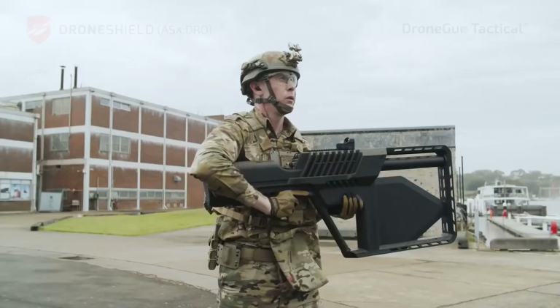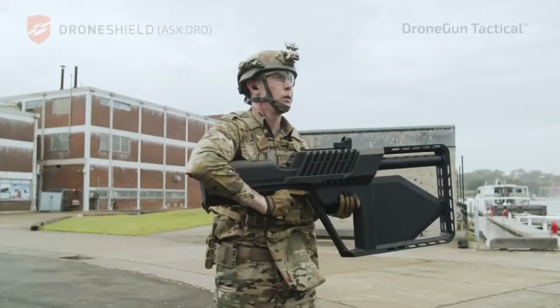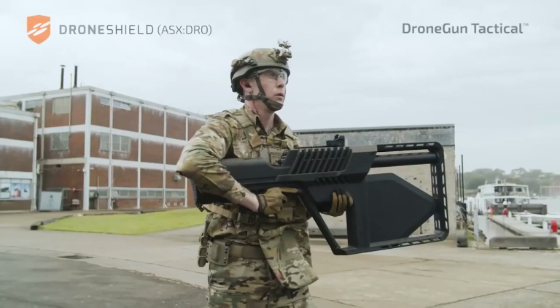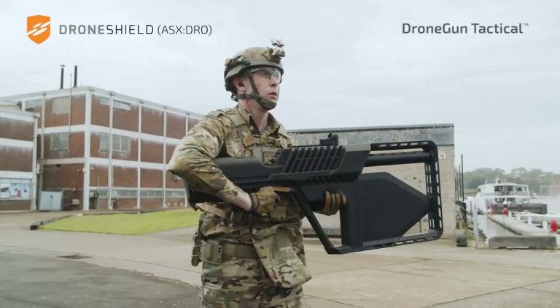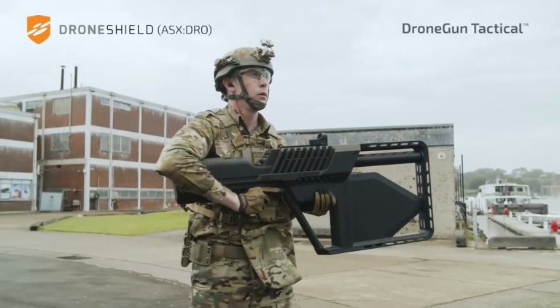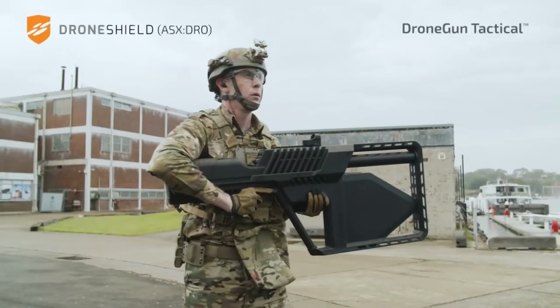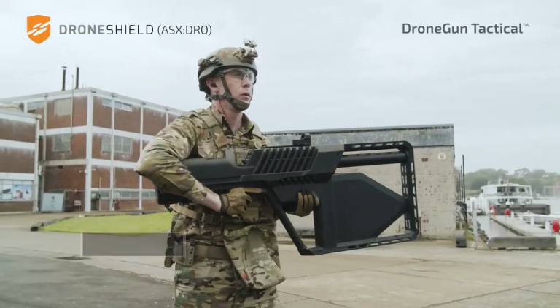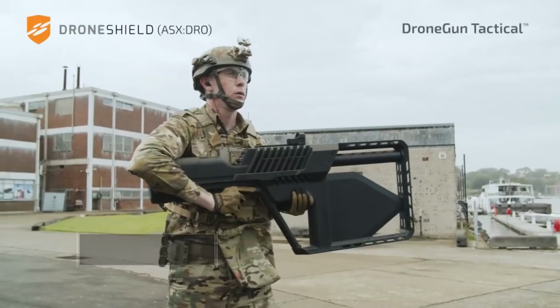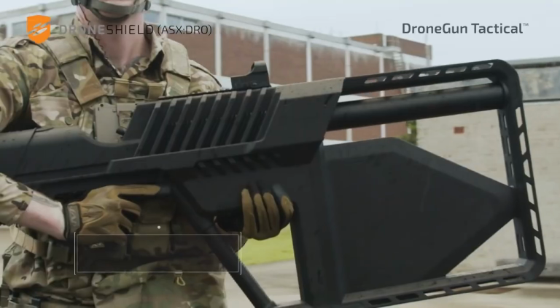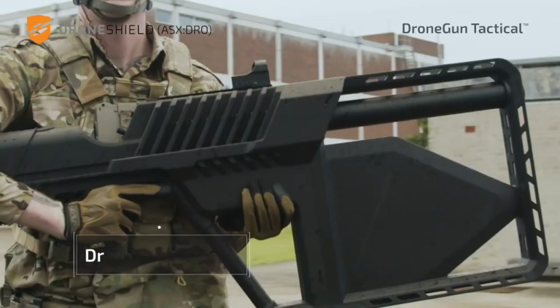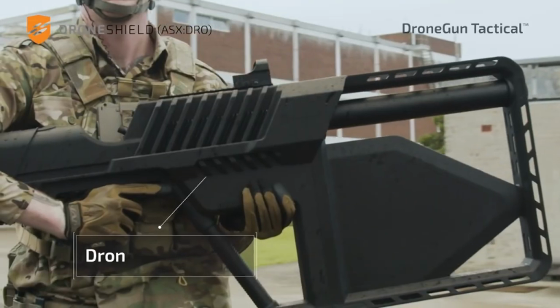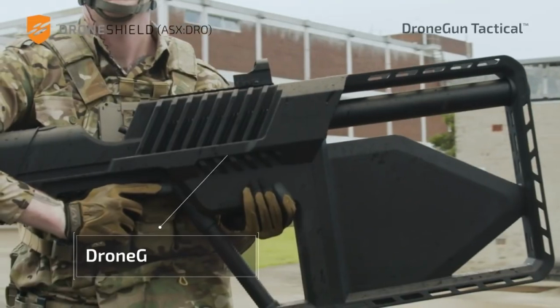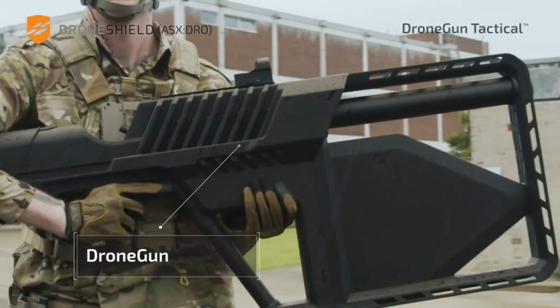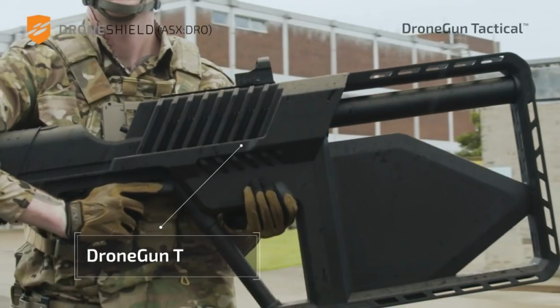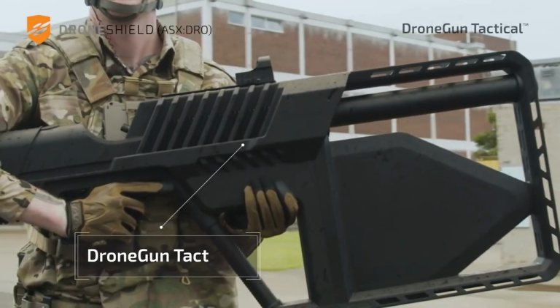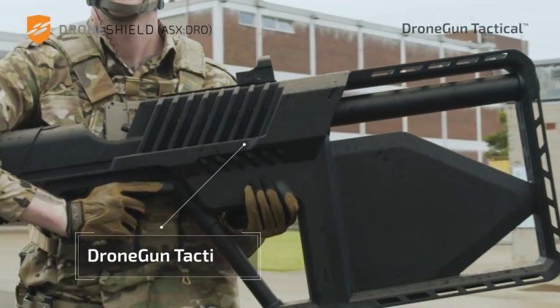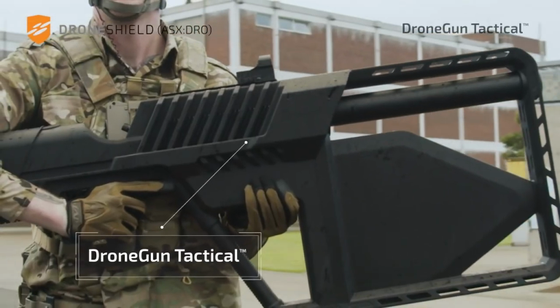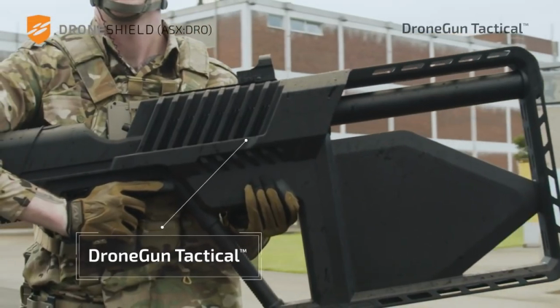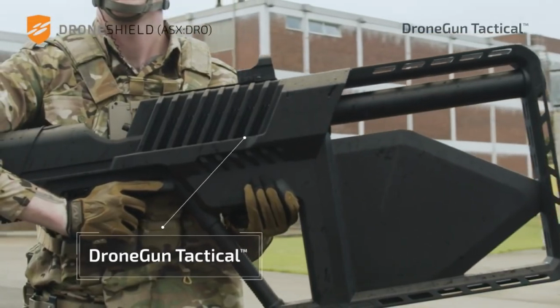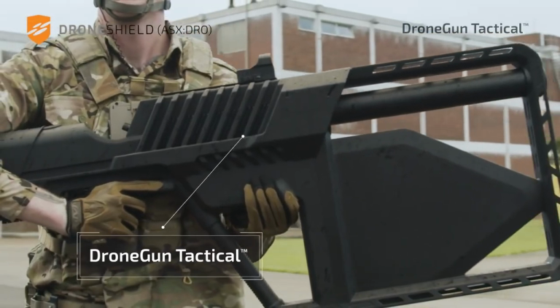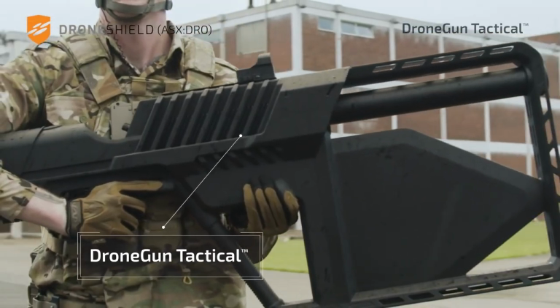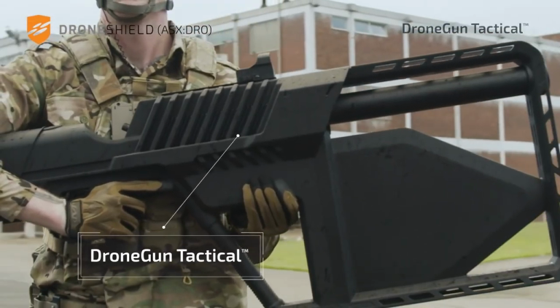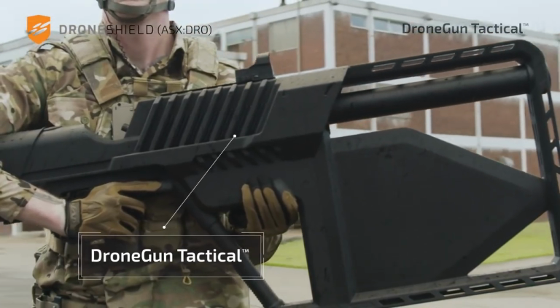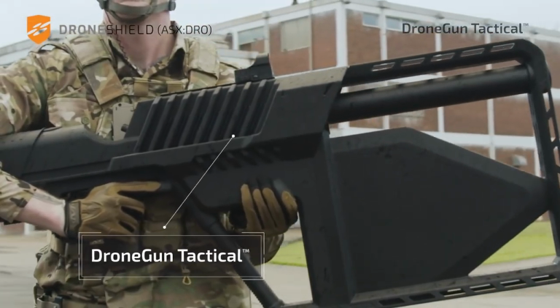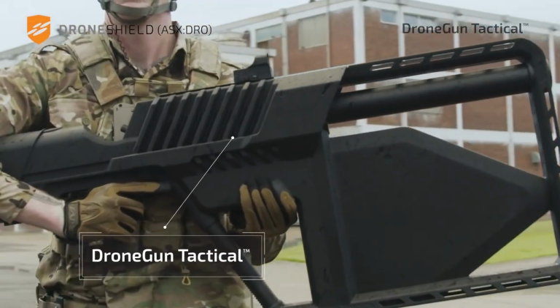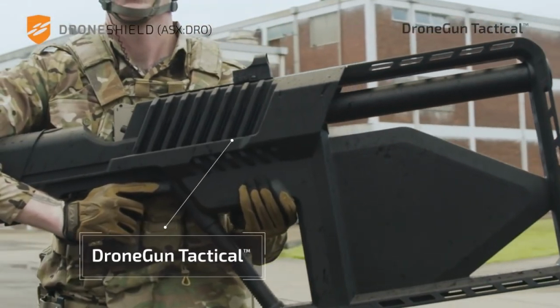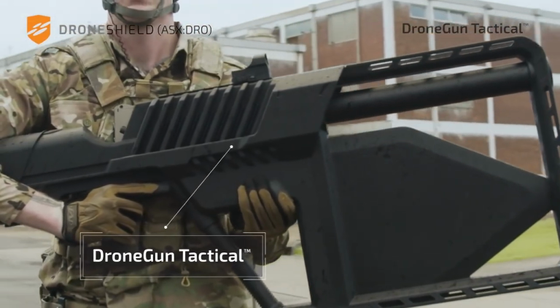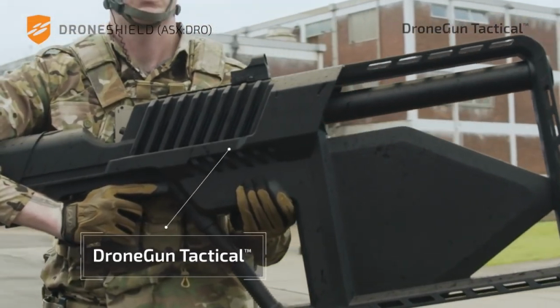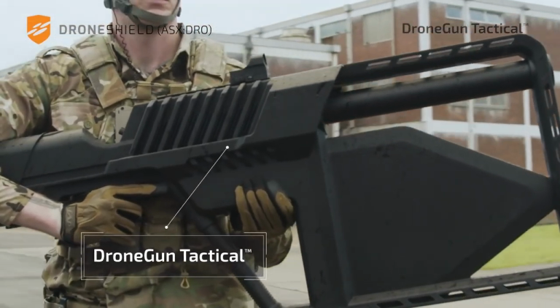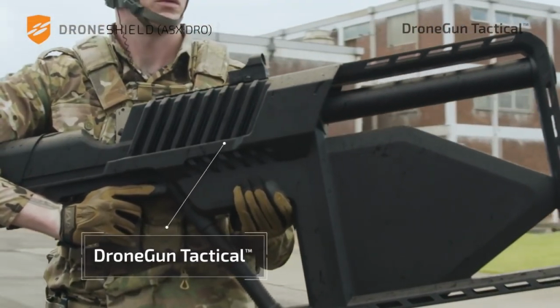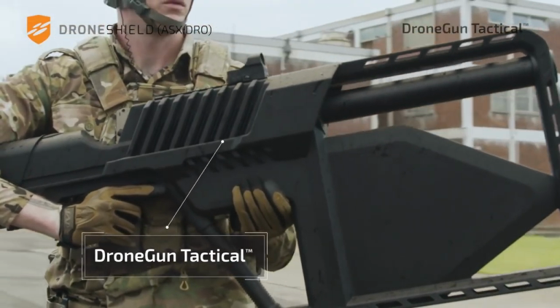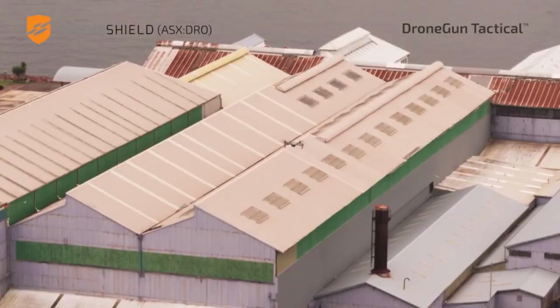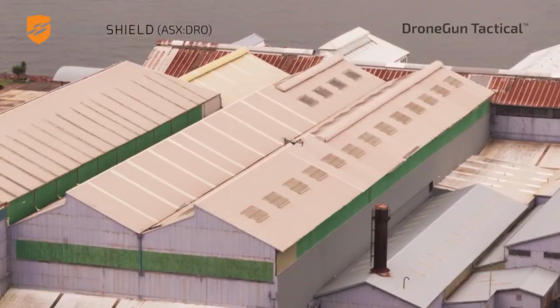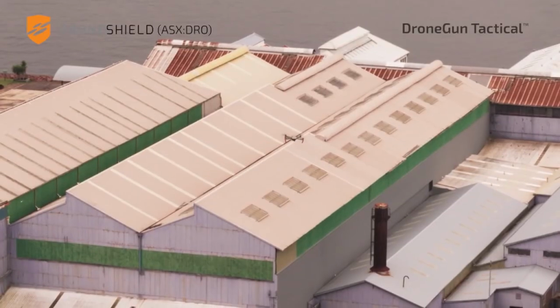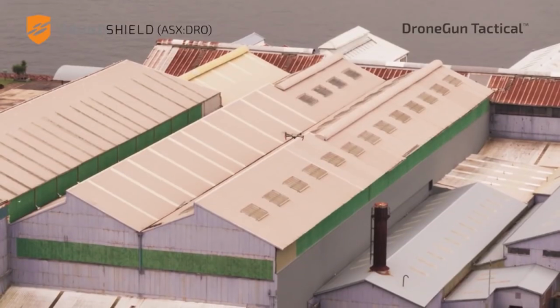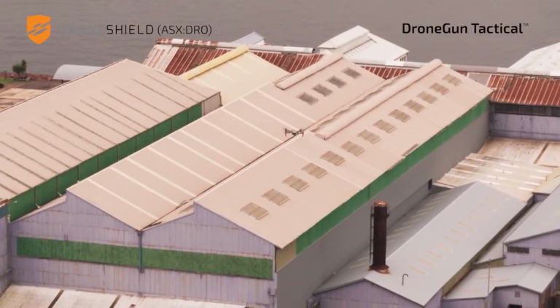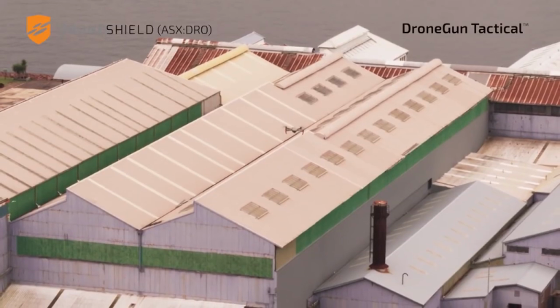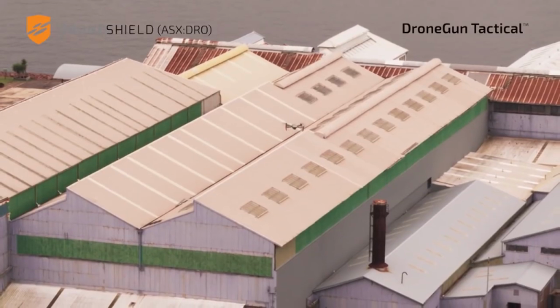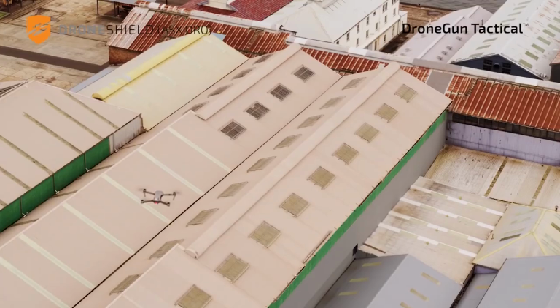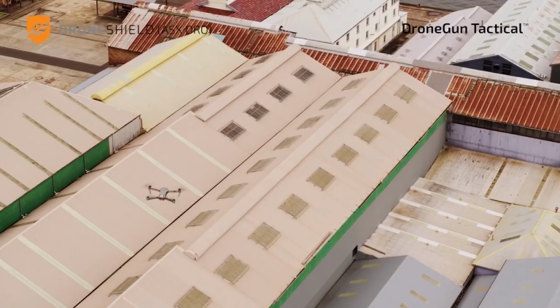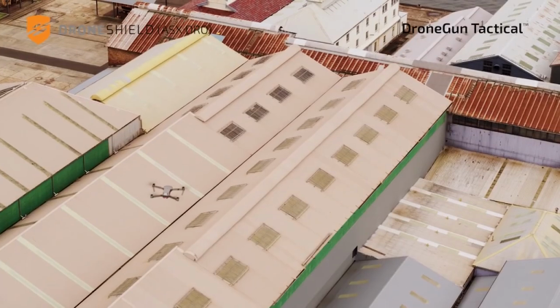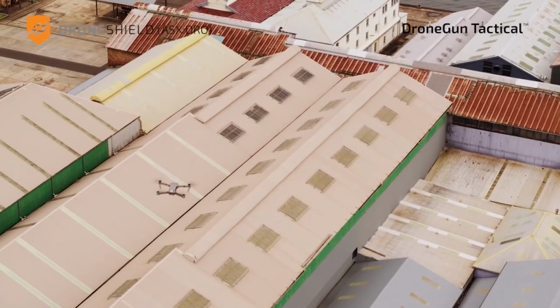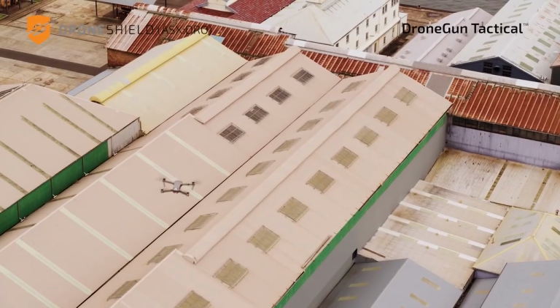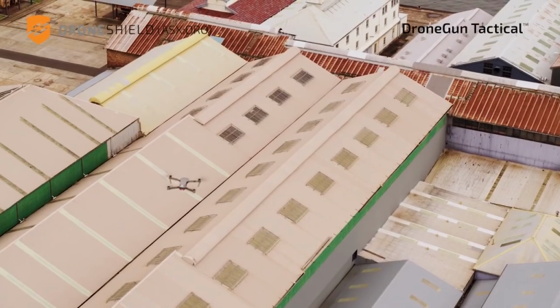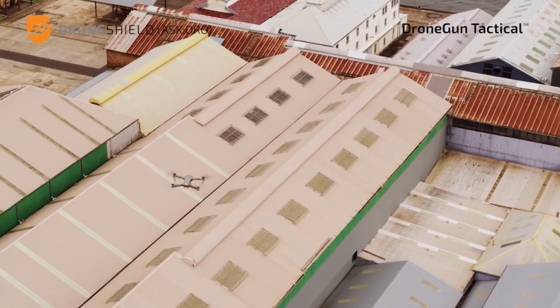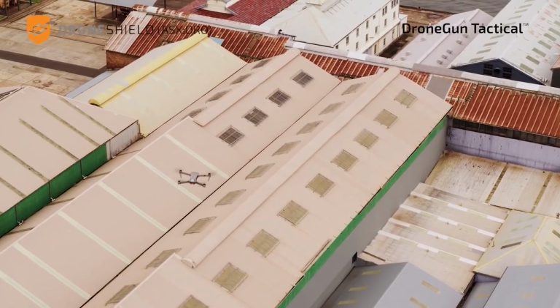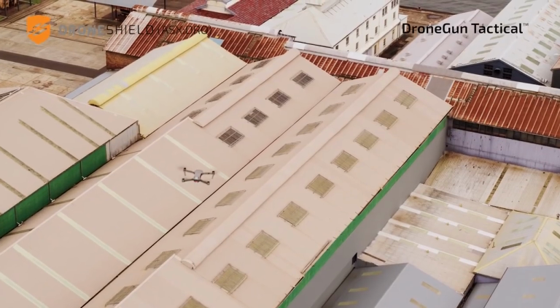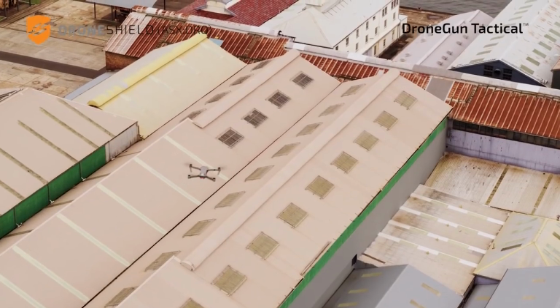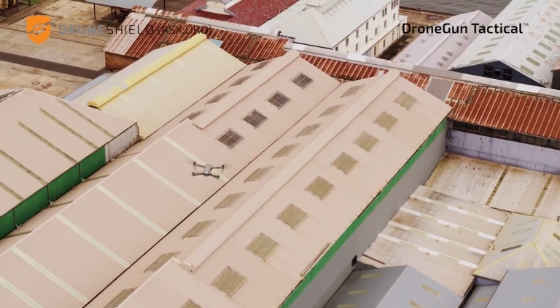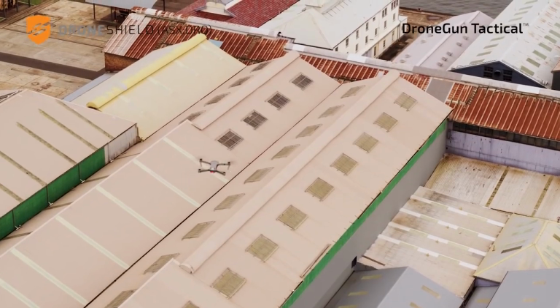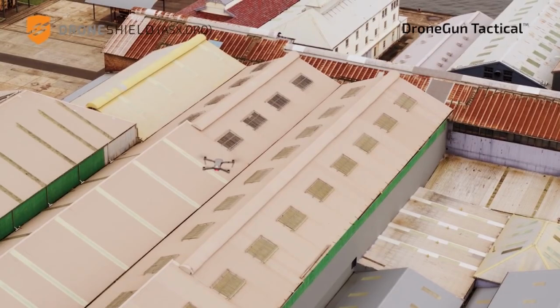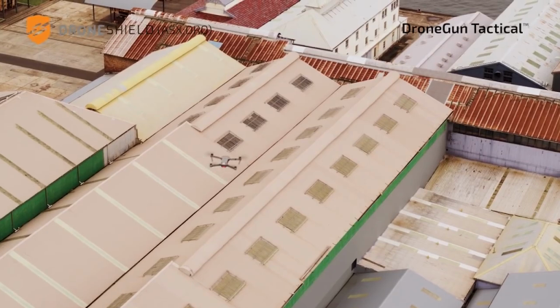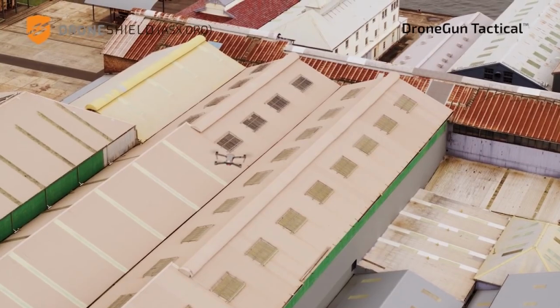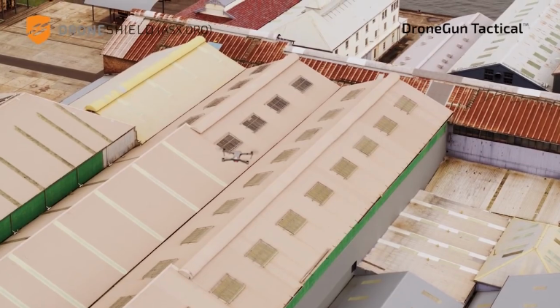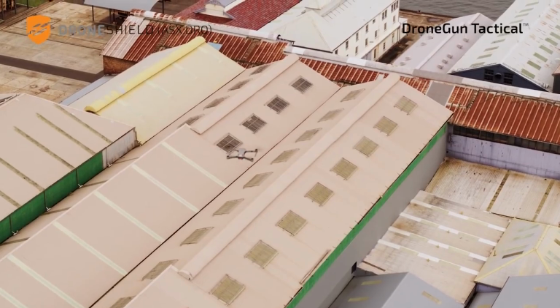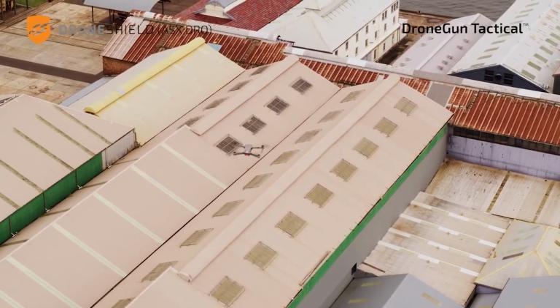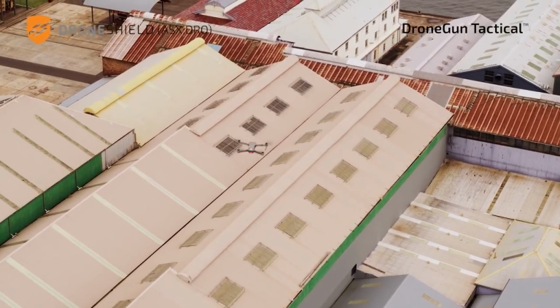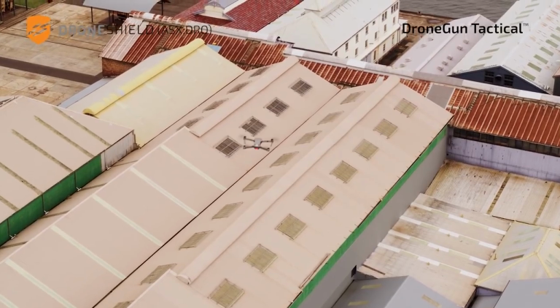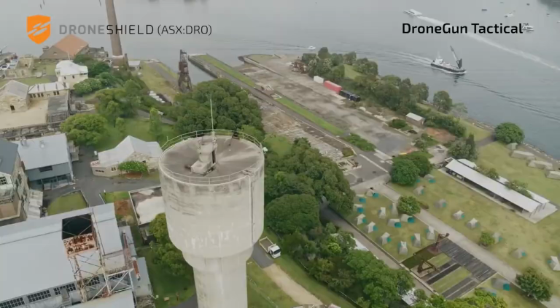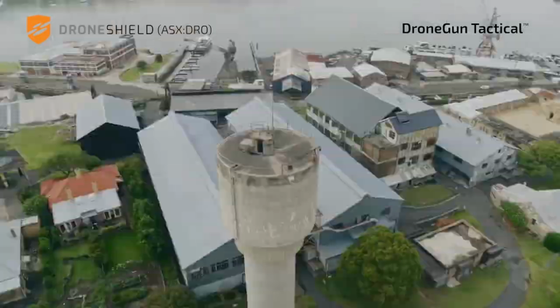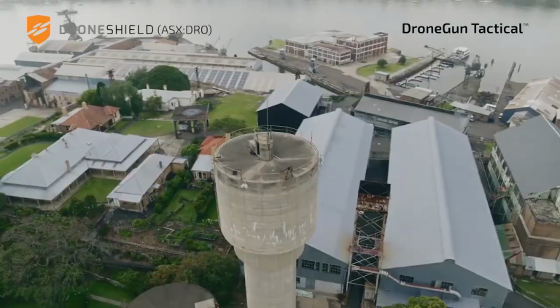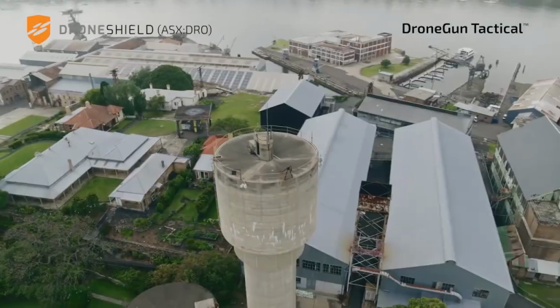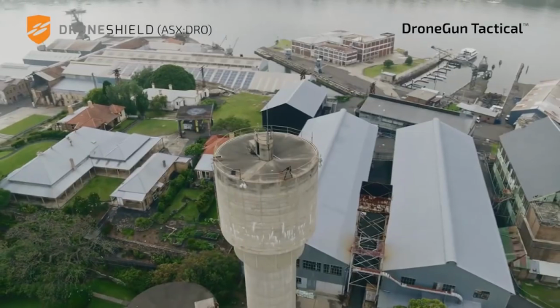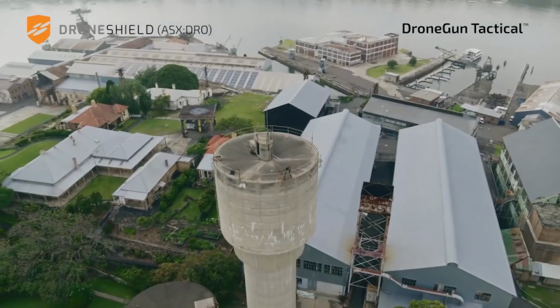These are French soldiers carrying Bastille frequency guns that disrupt connections between drones and their pilots.